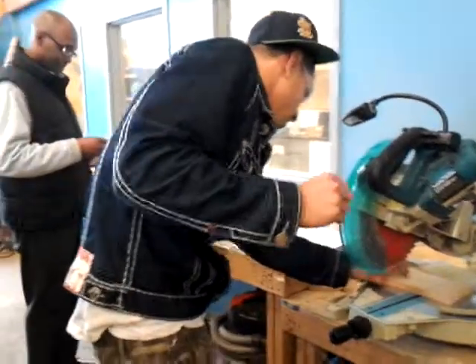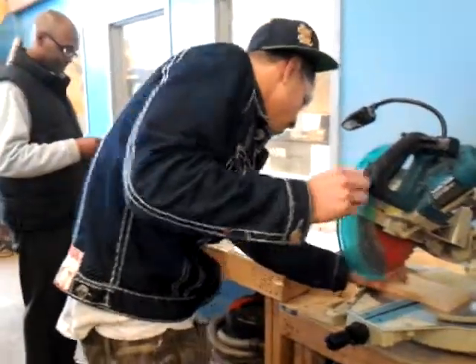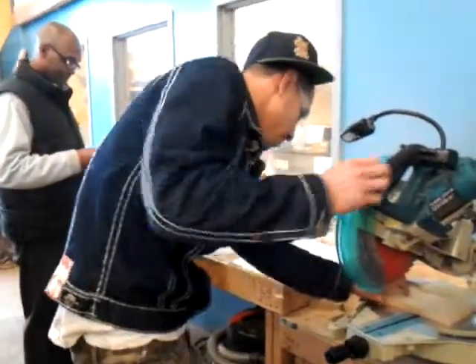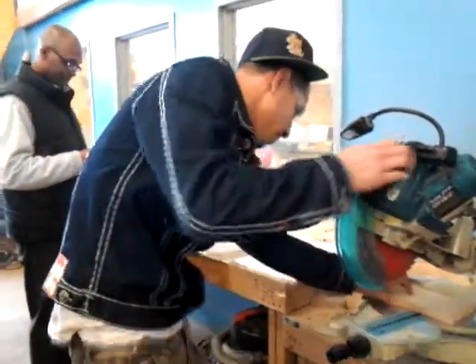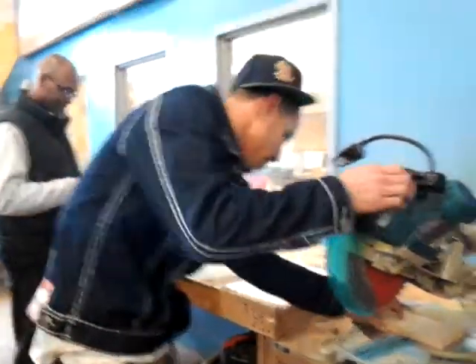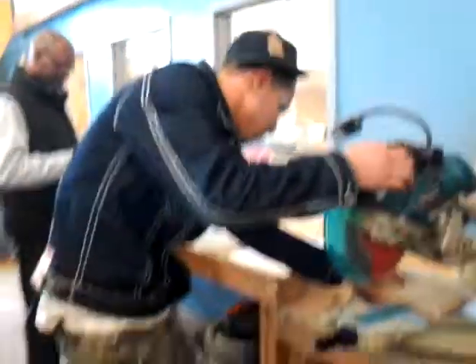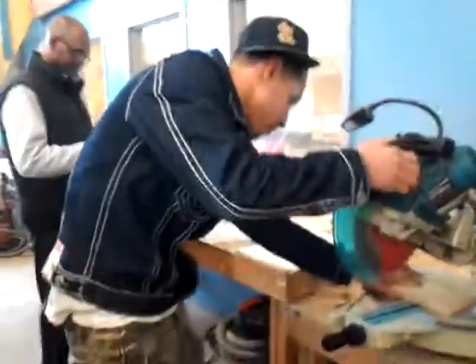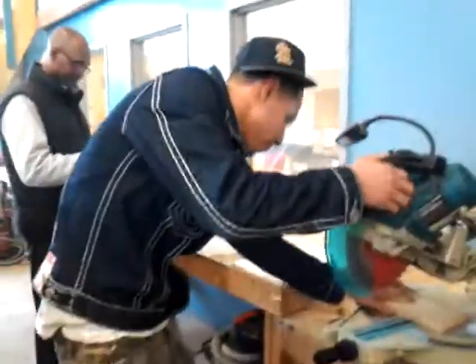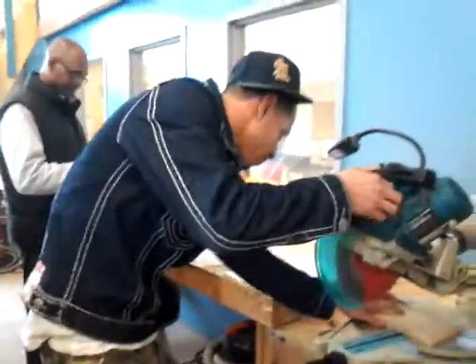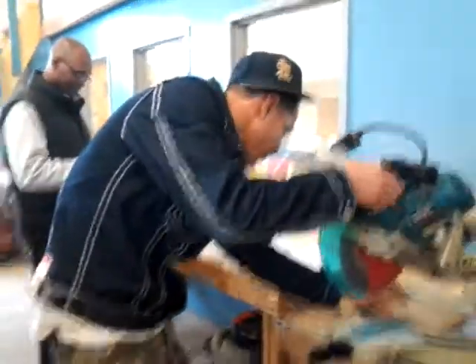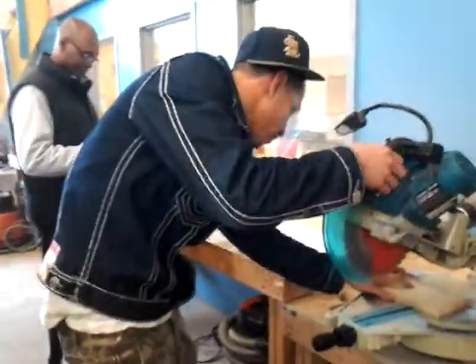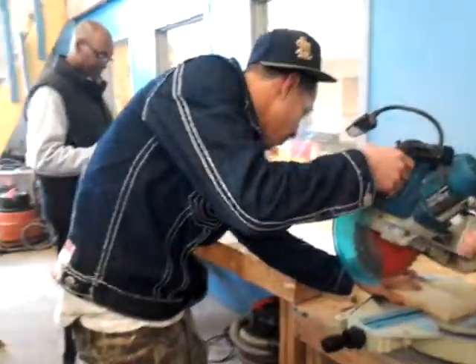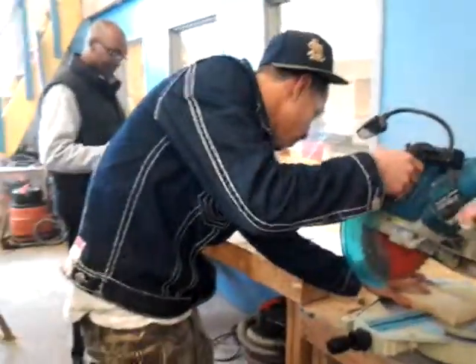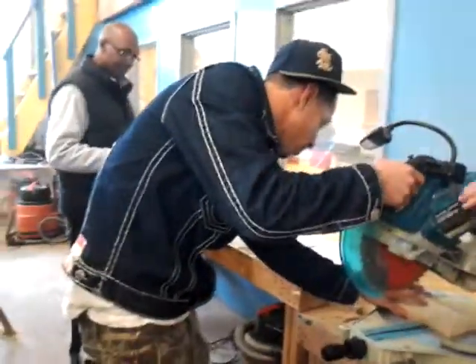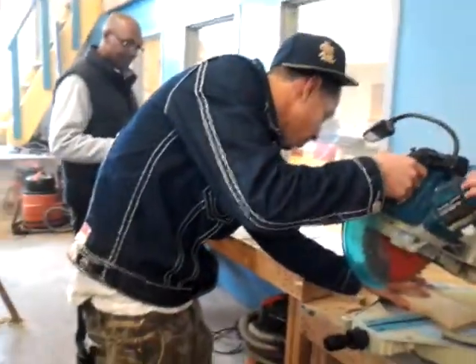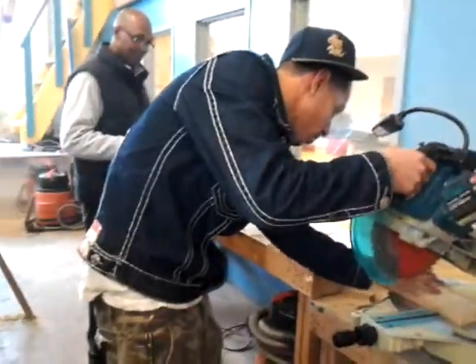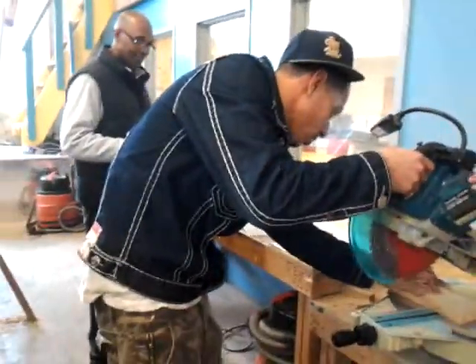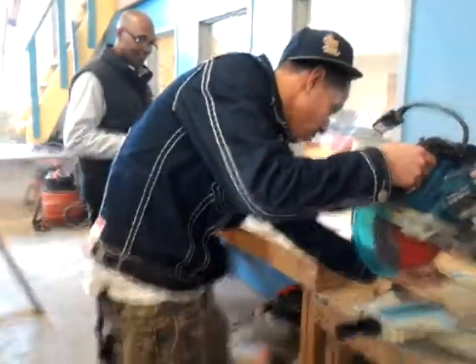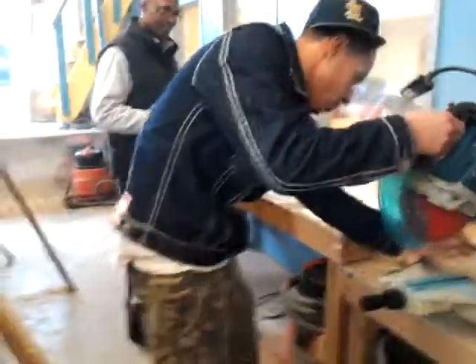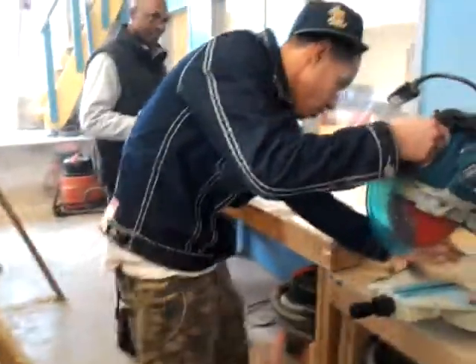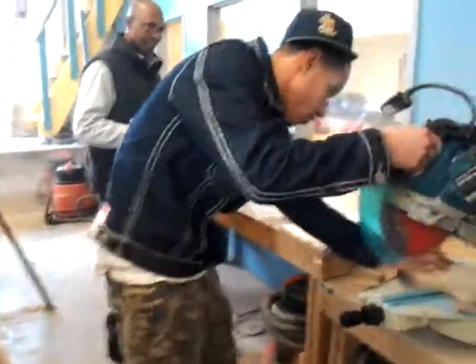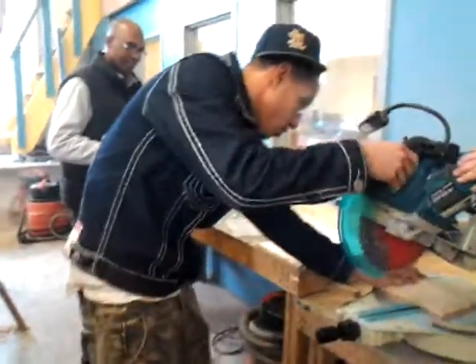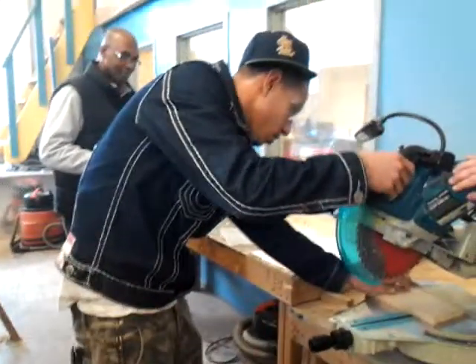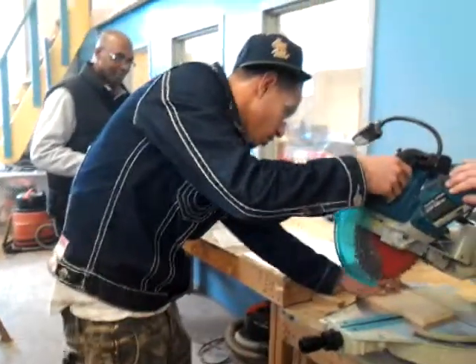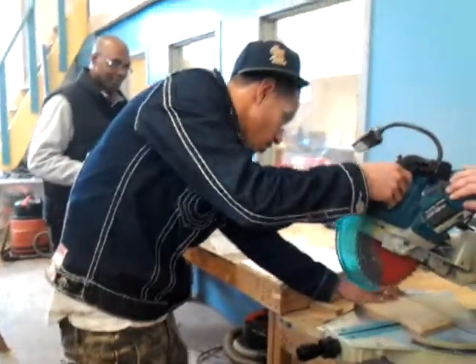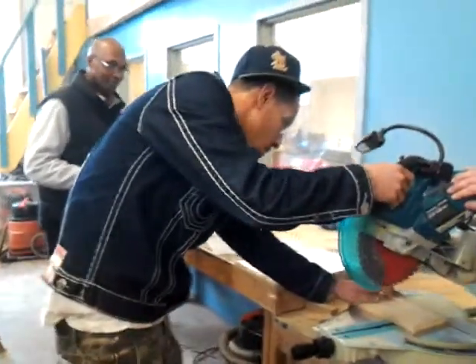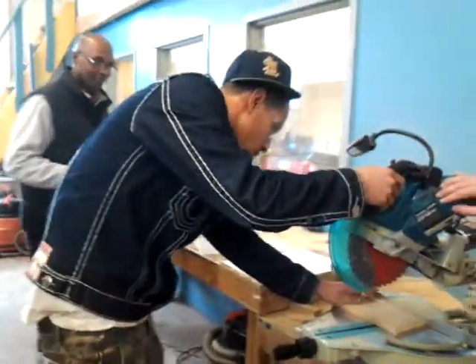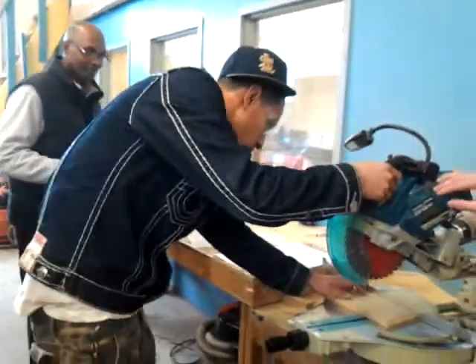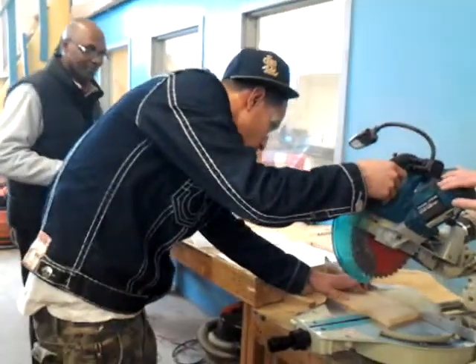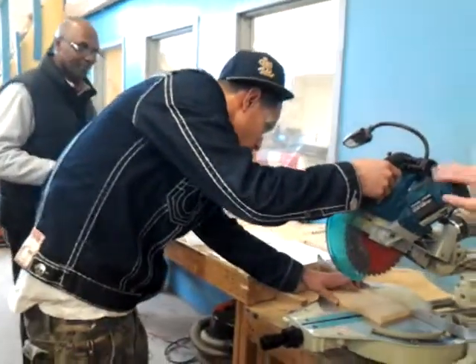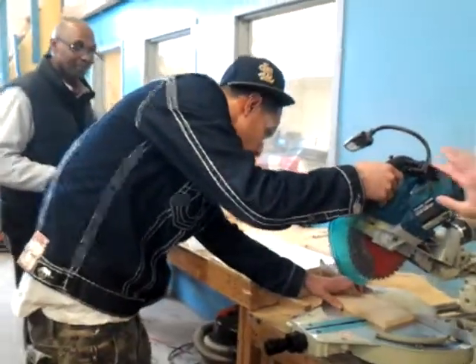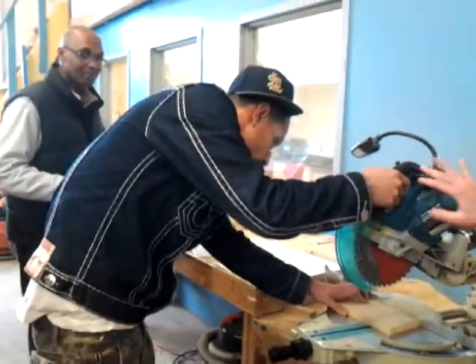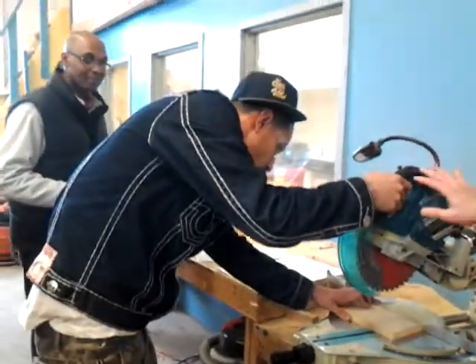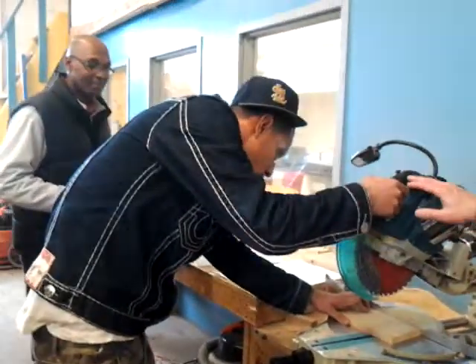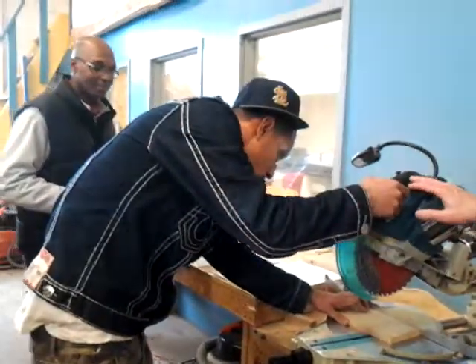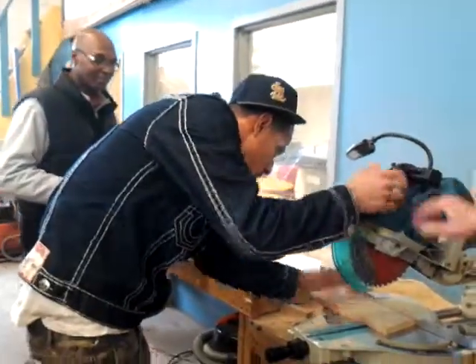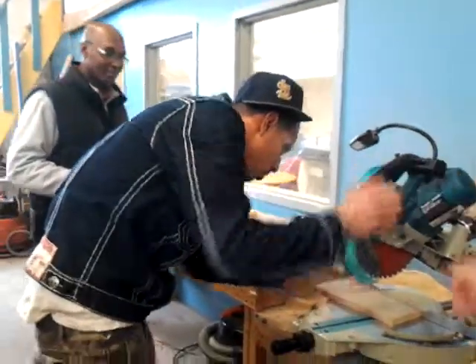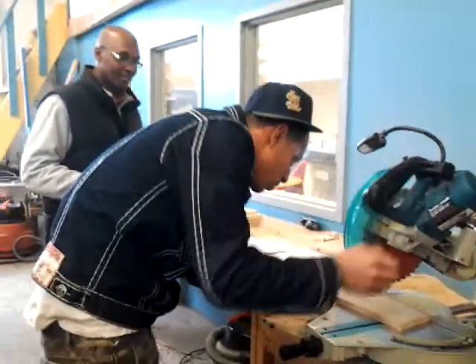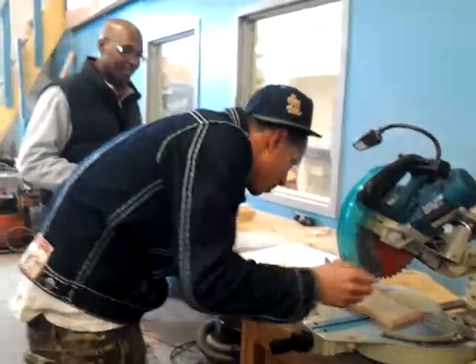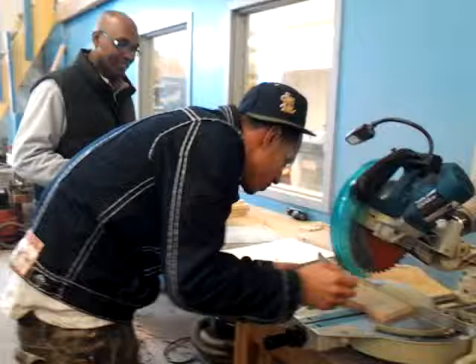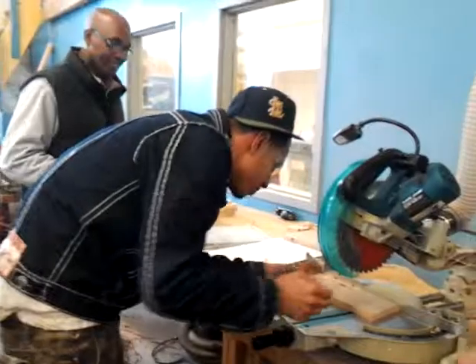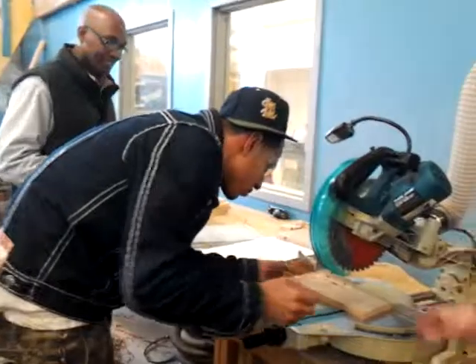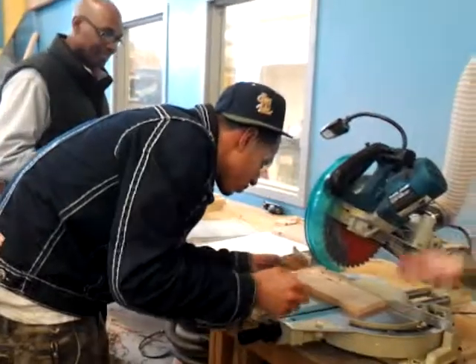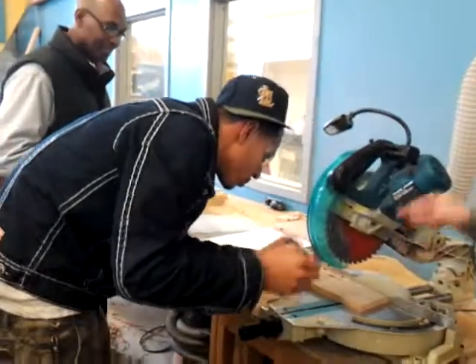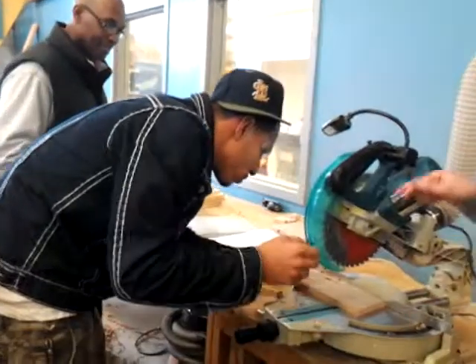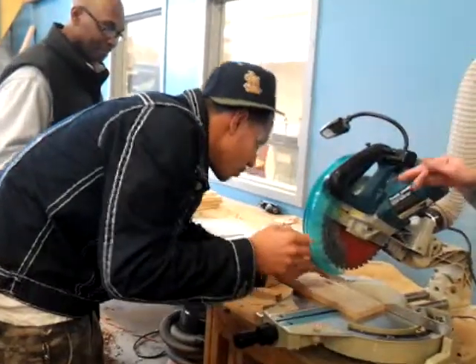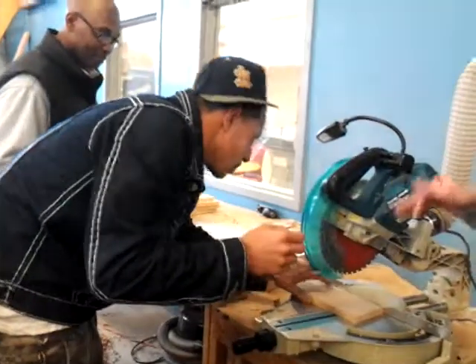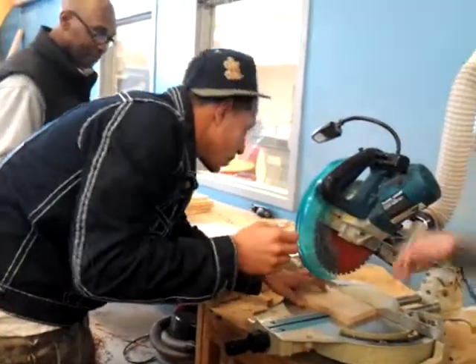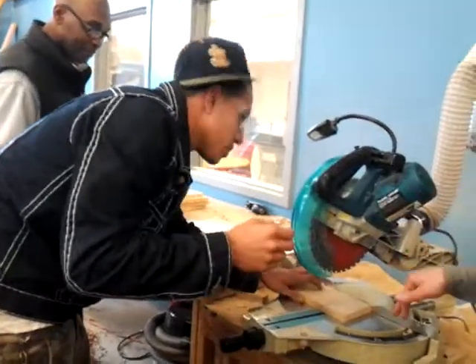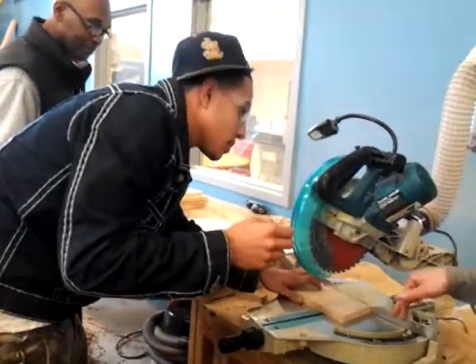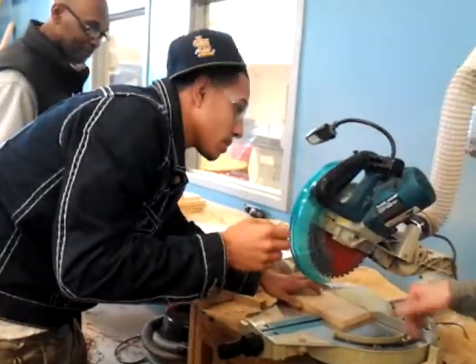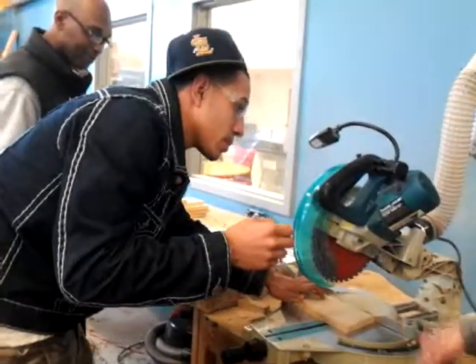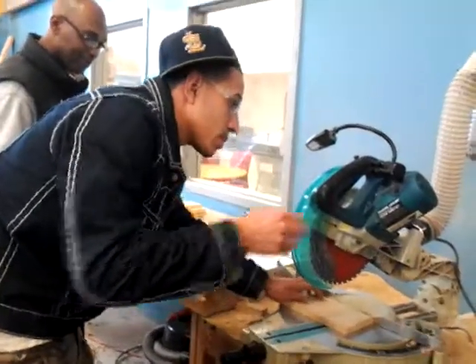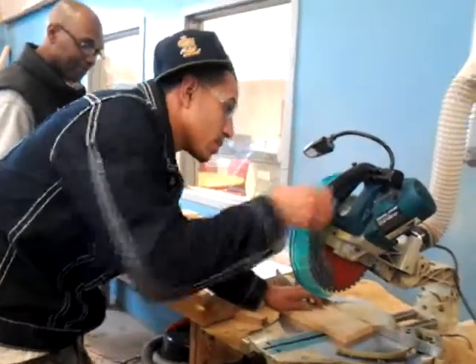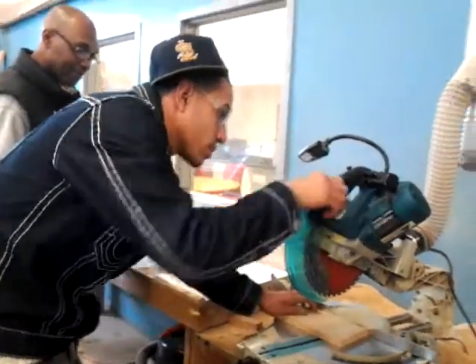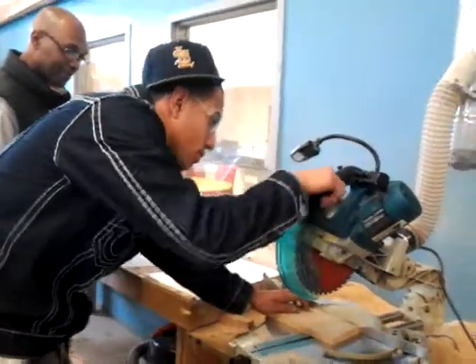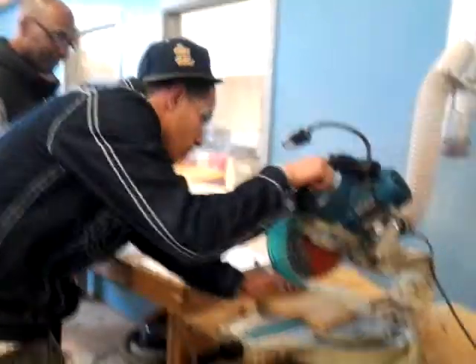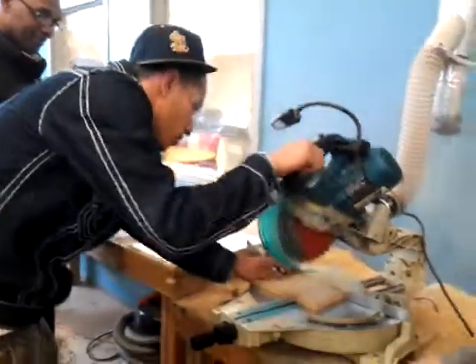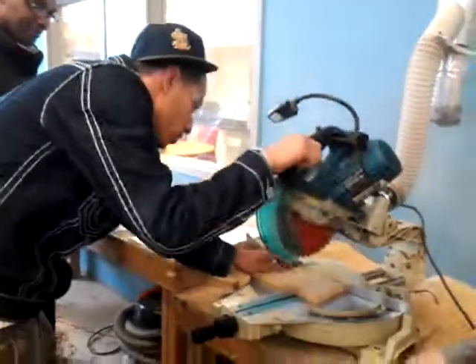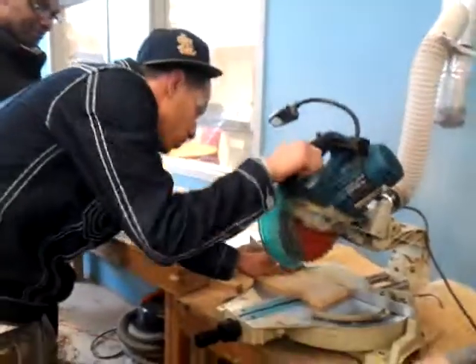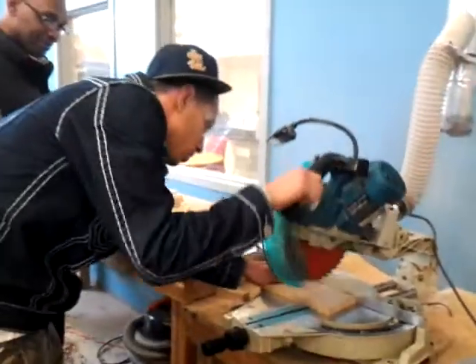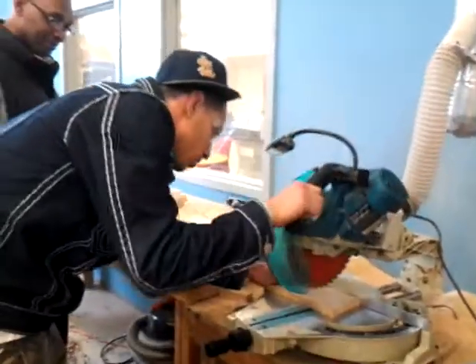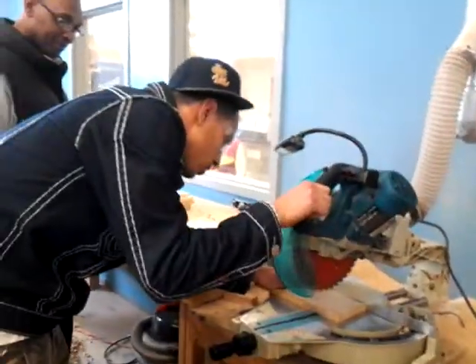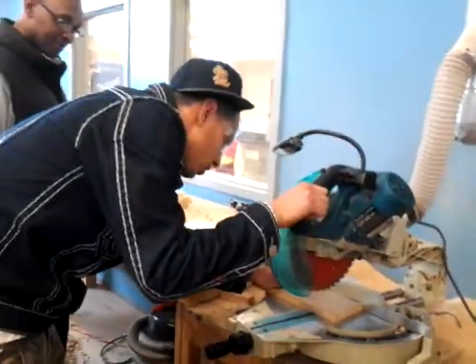It's the exact same process. Just push it in here — you're not going to press anything up here. Just bring the blade down to line it up.